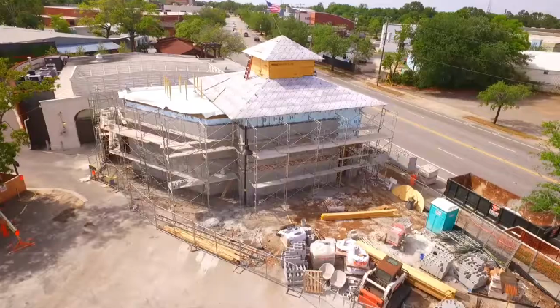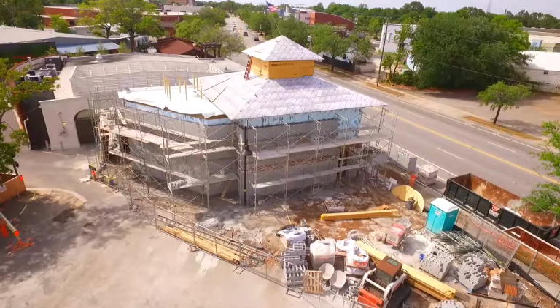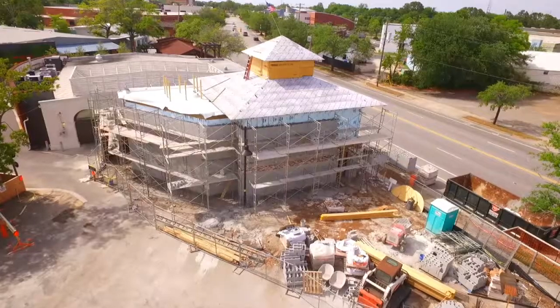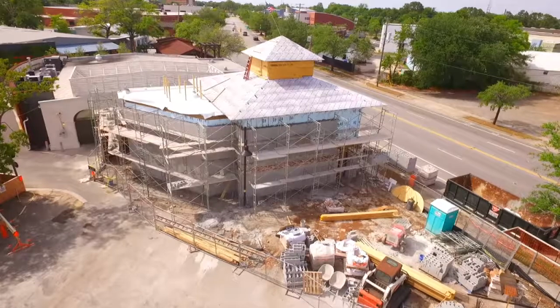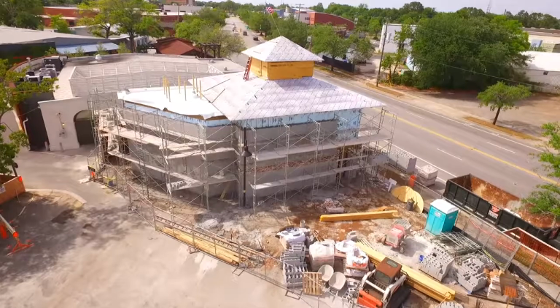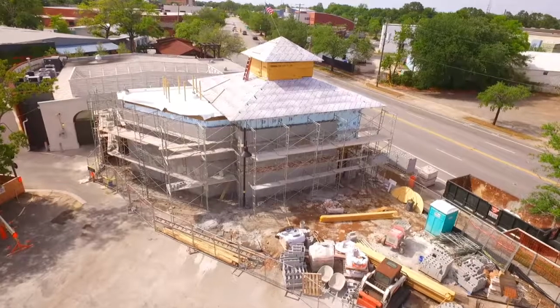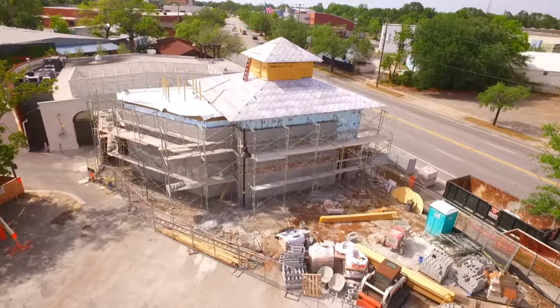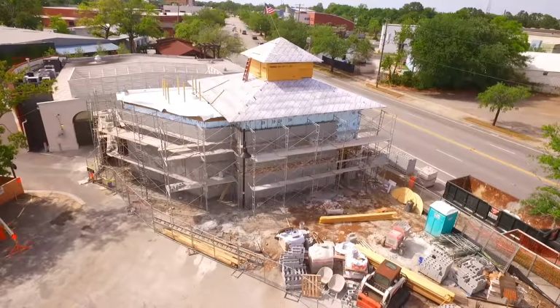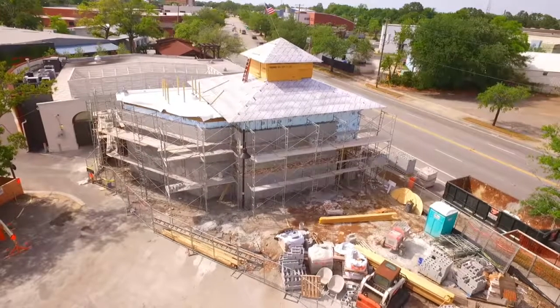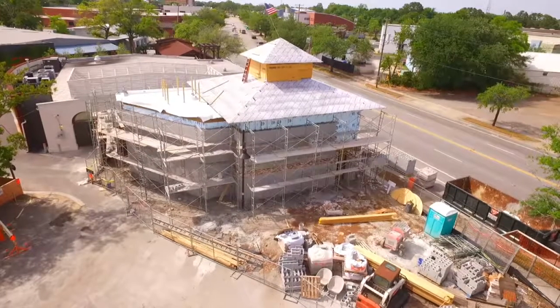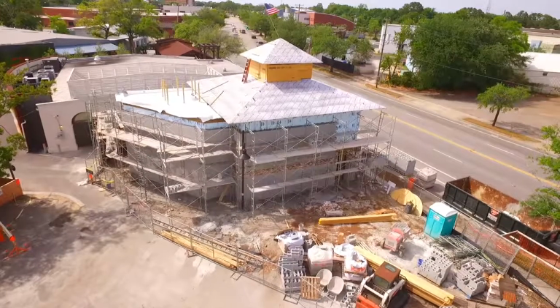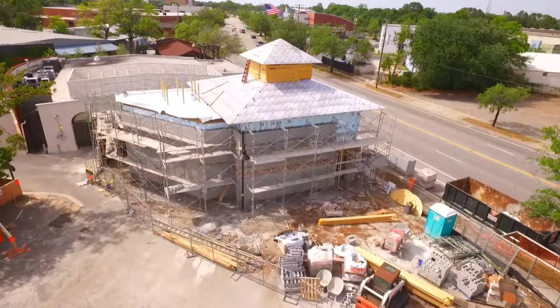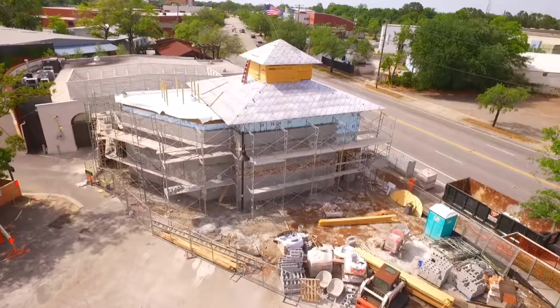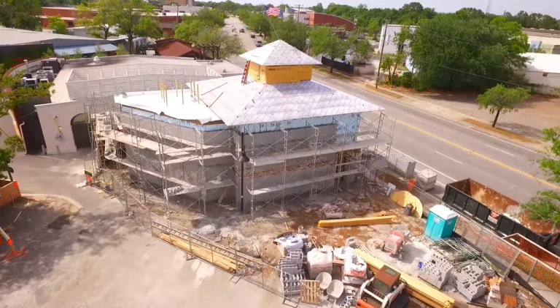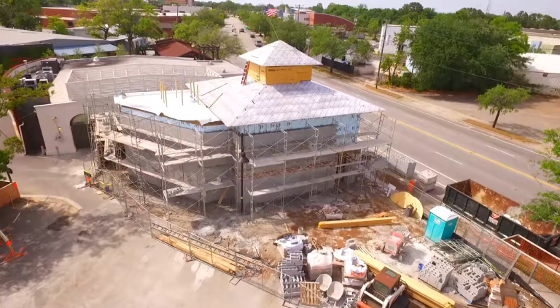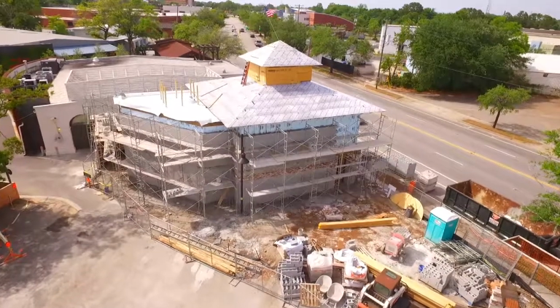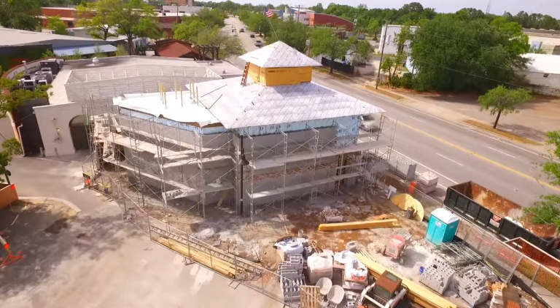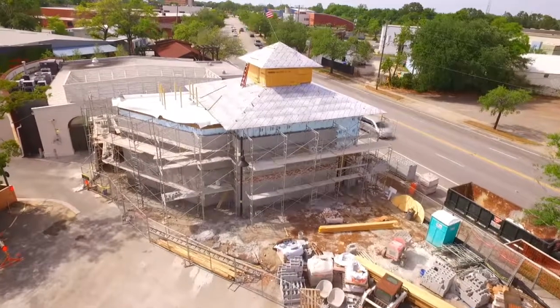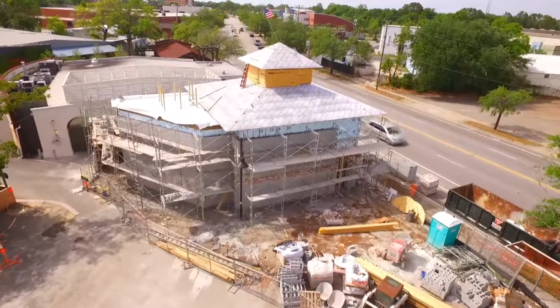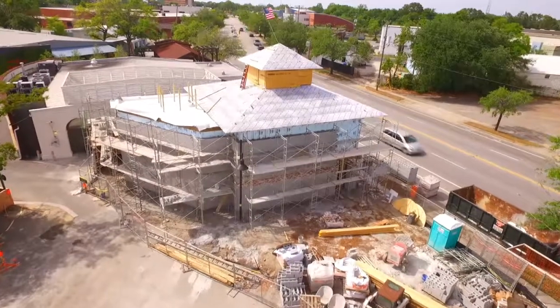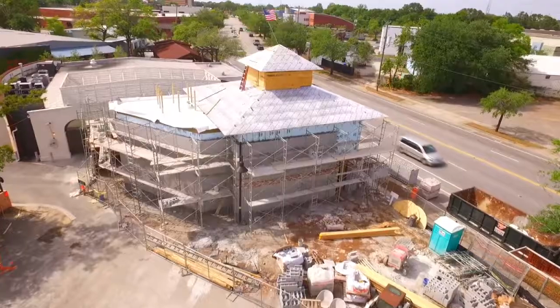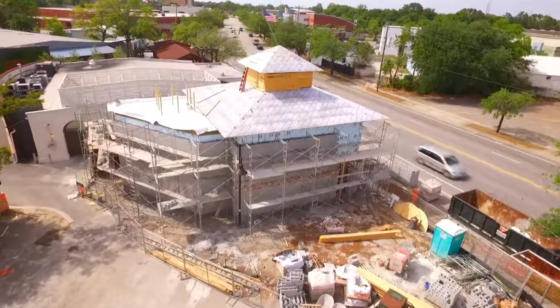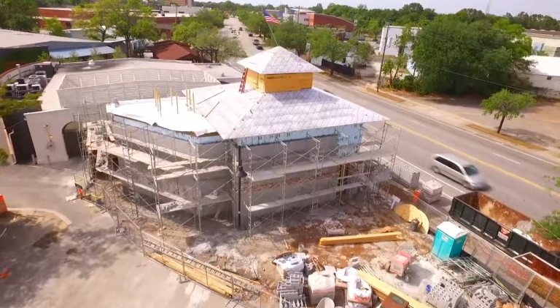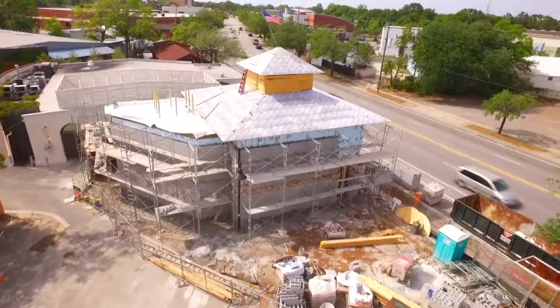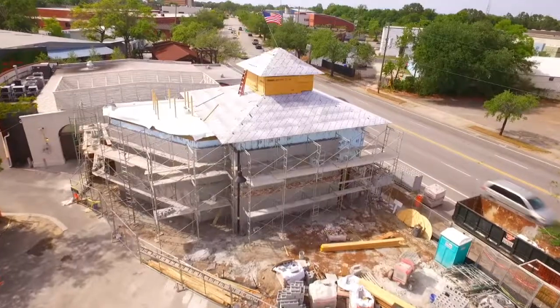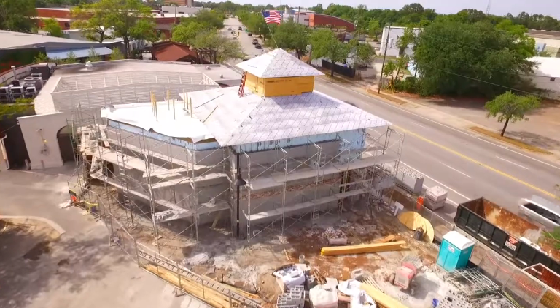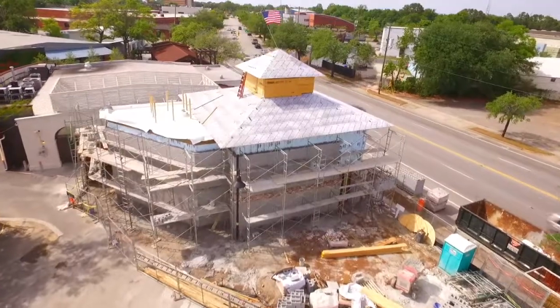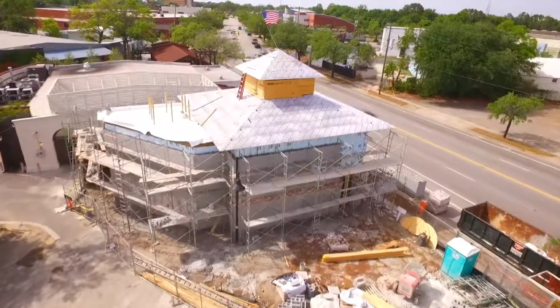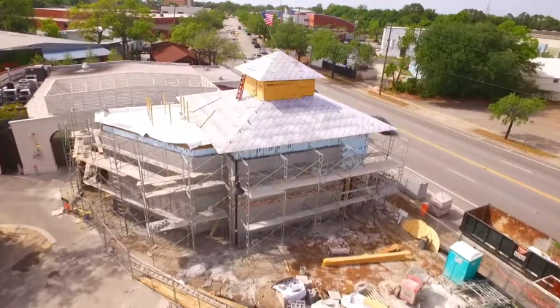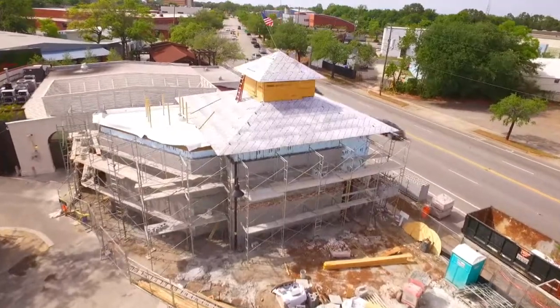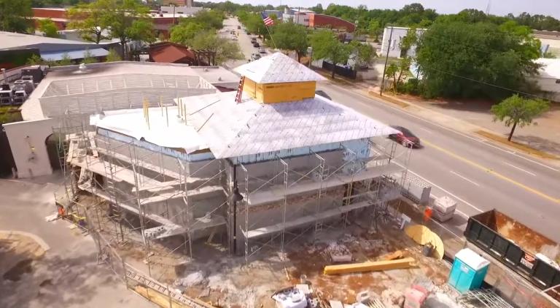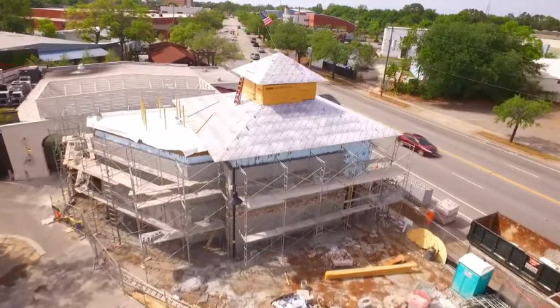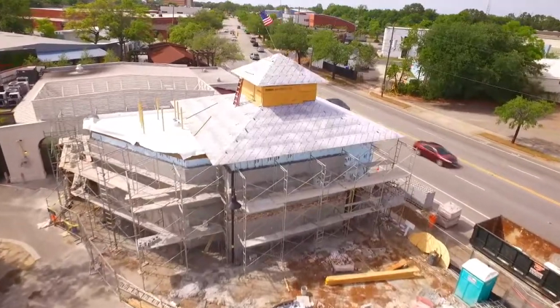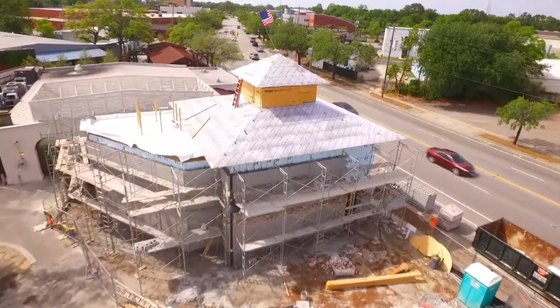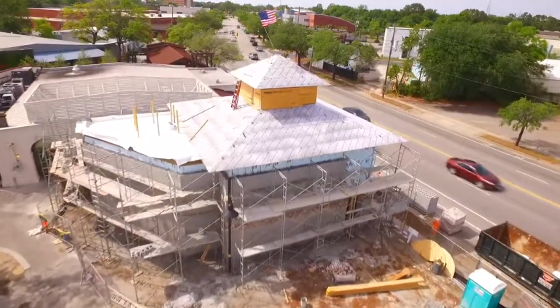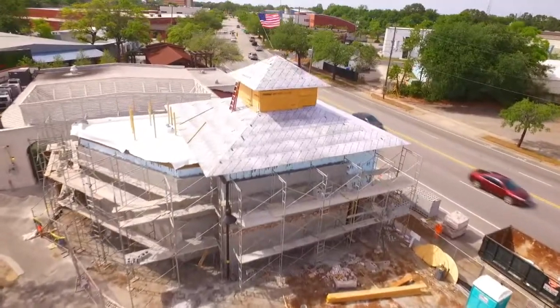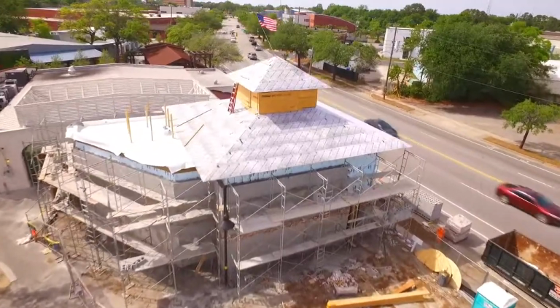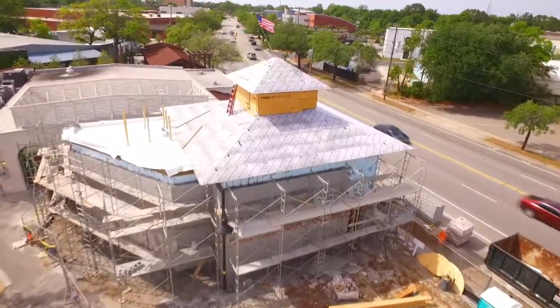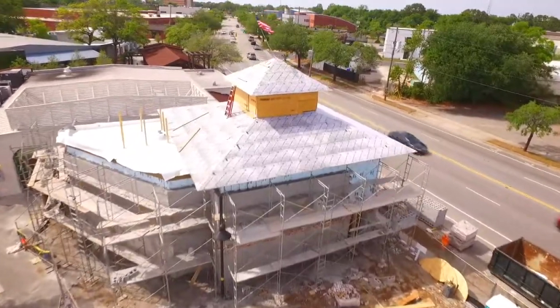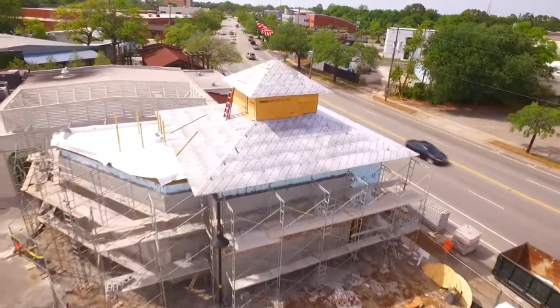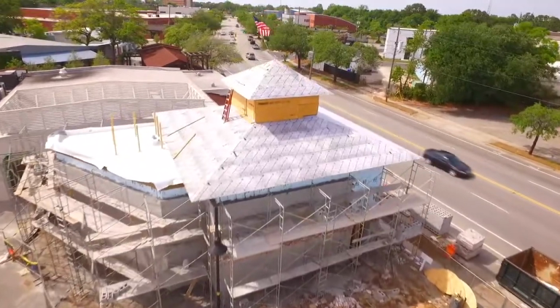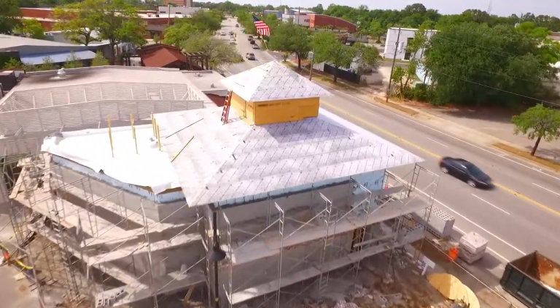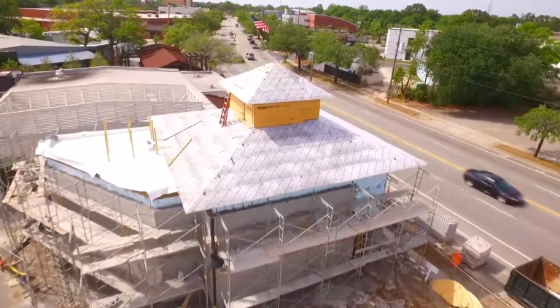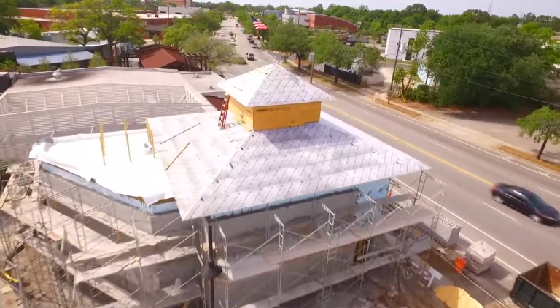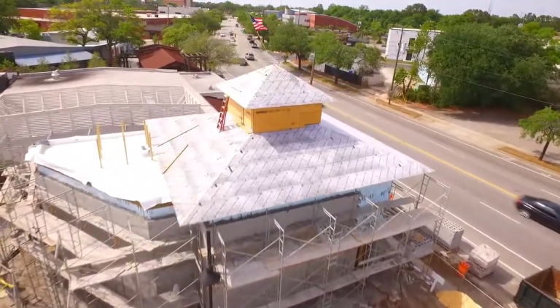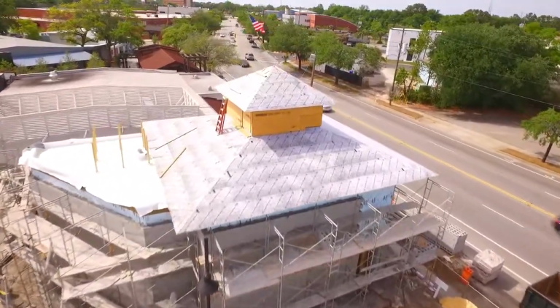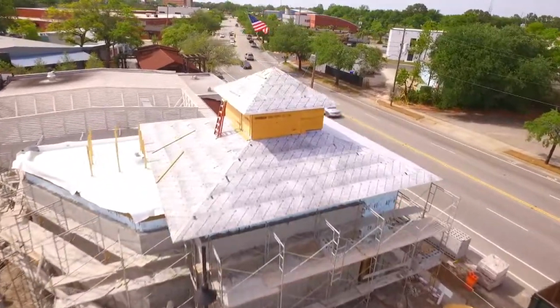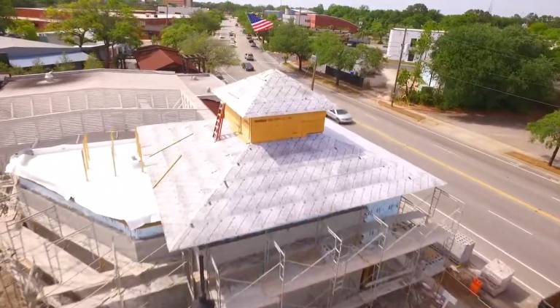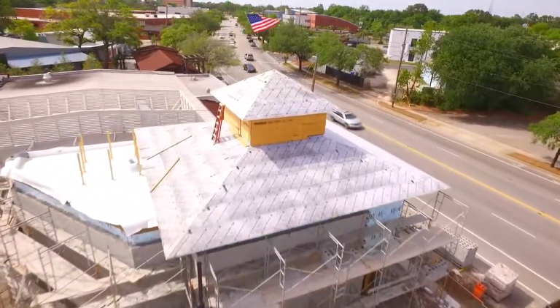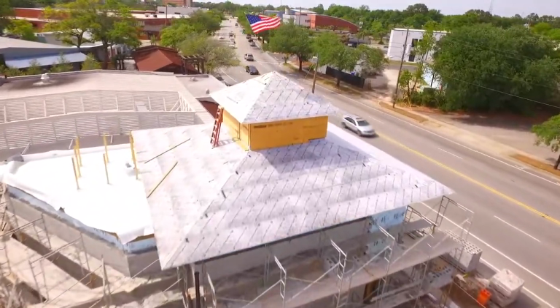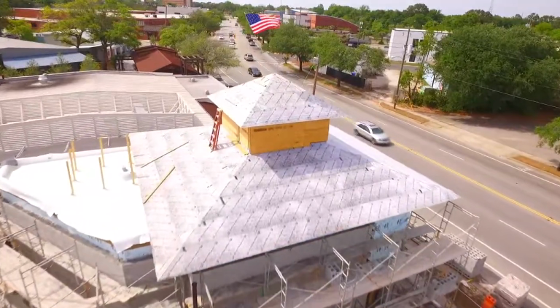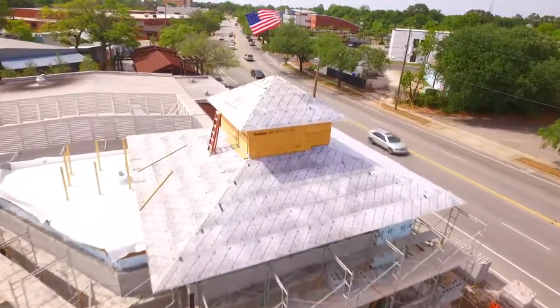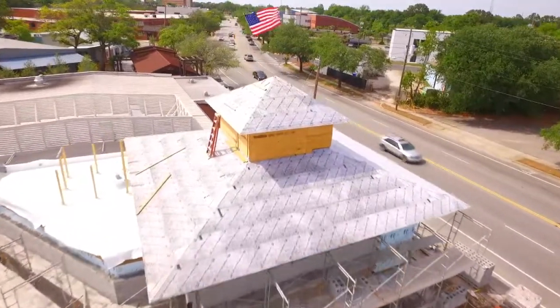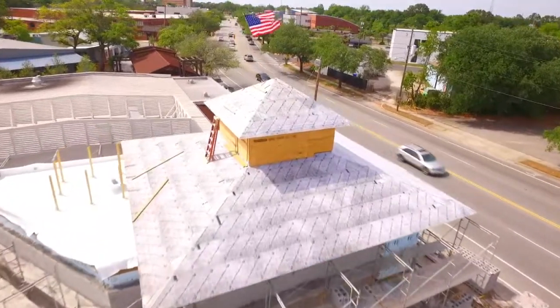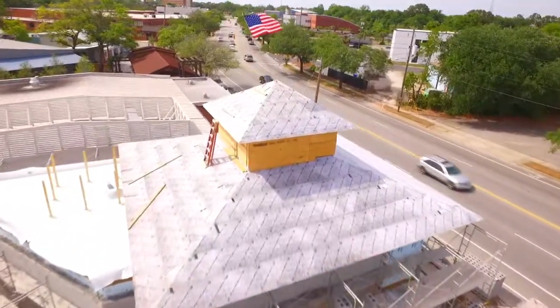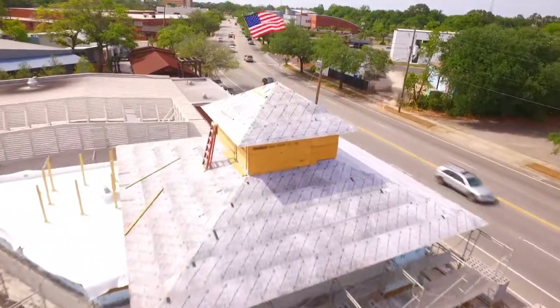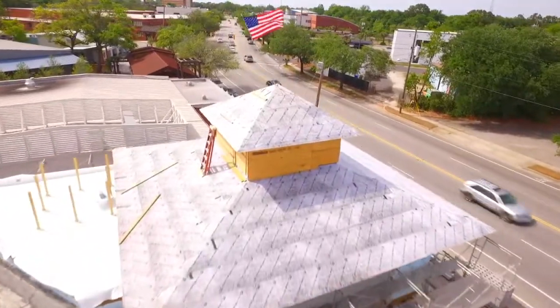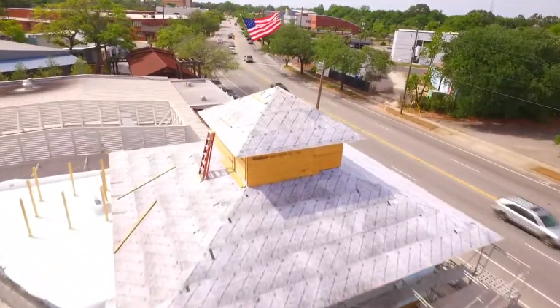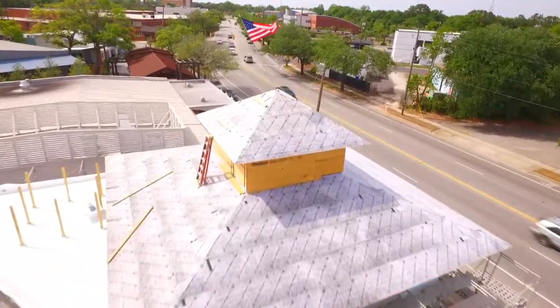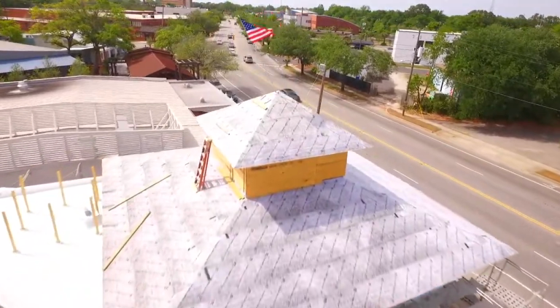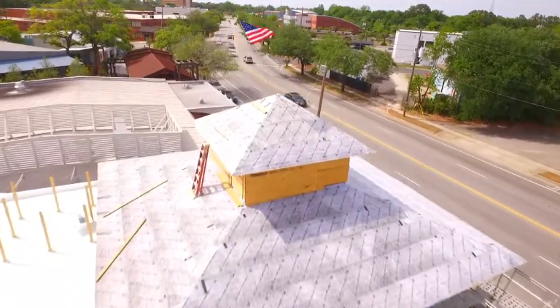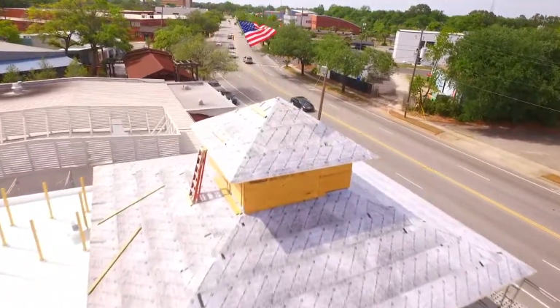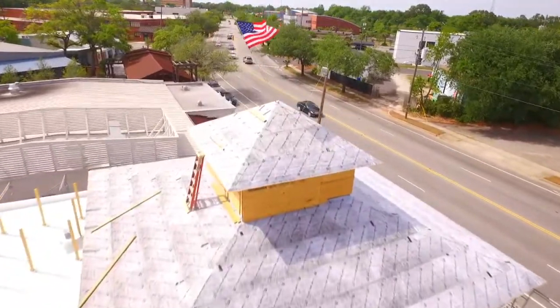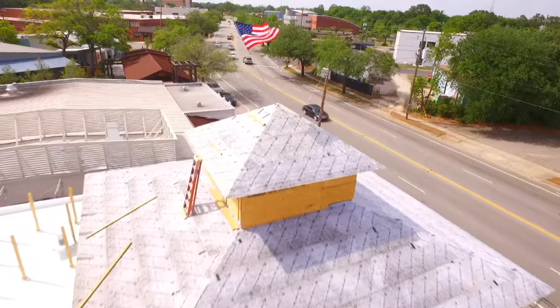Hey, this is Steve Kelly, and I'm with SkyEye Images, and we are back at that mystery building on 1081 Morrison Drive here in Charleston, South Carolina.